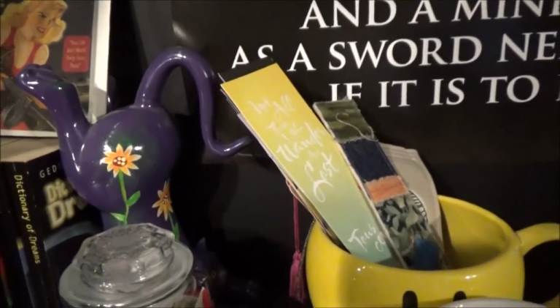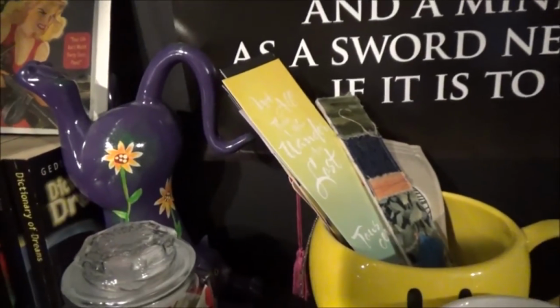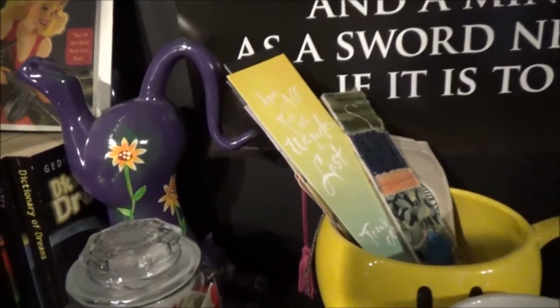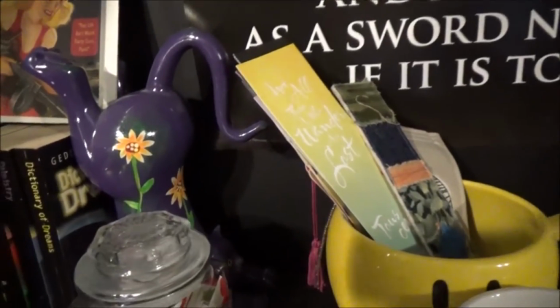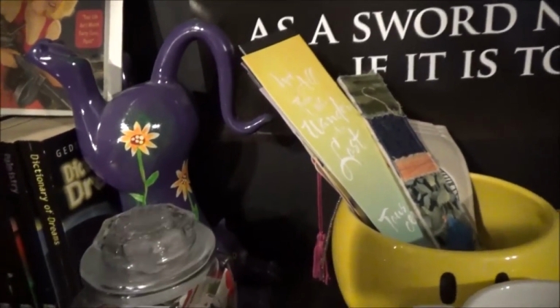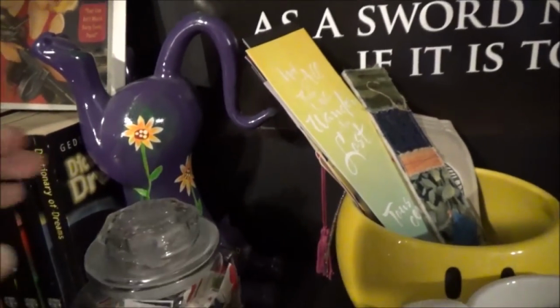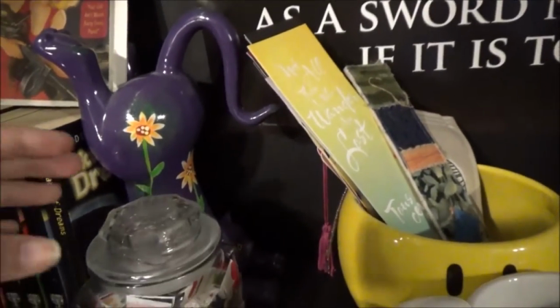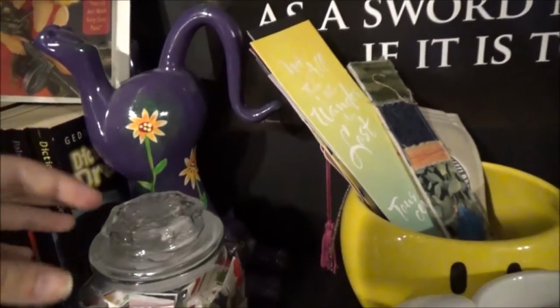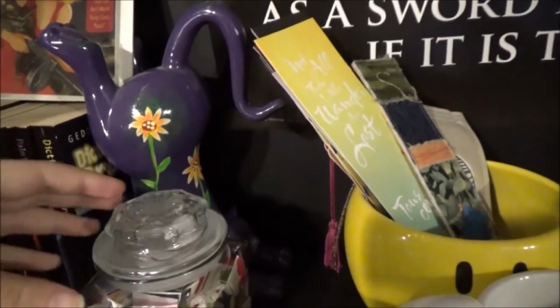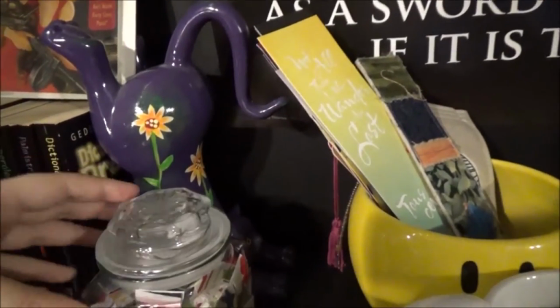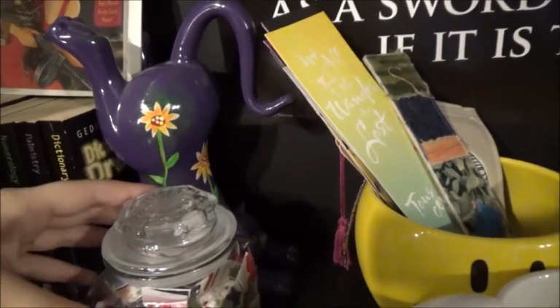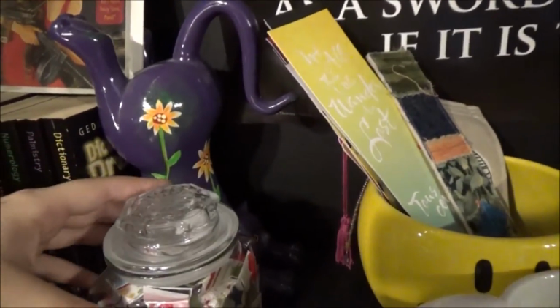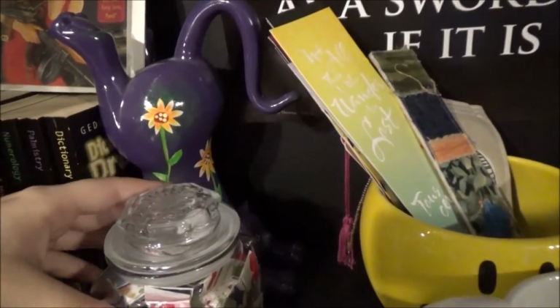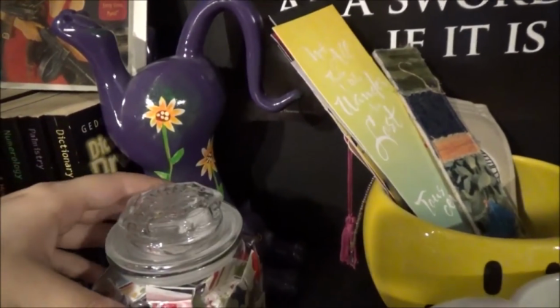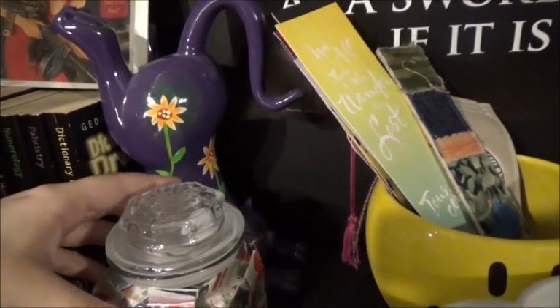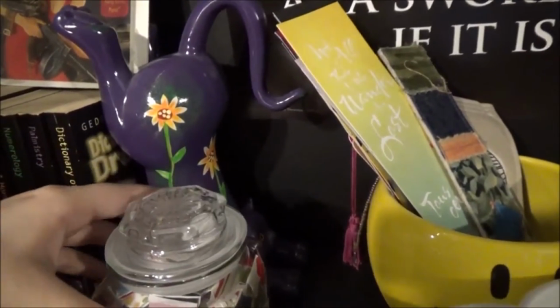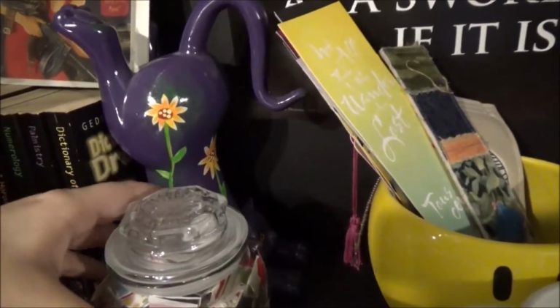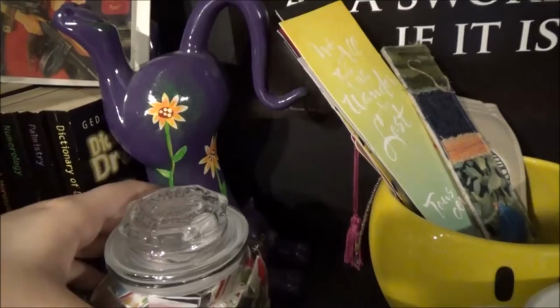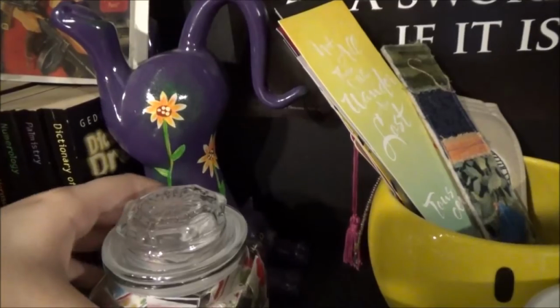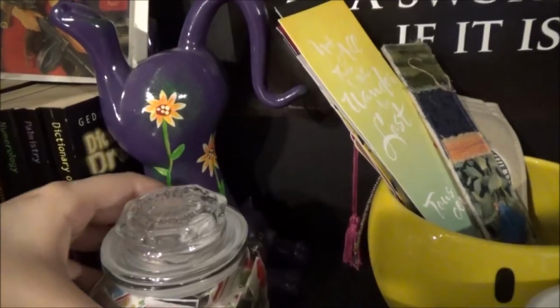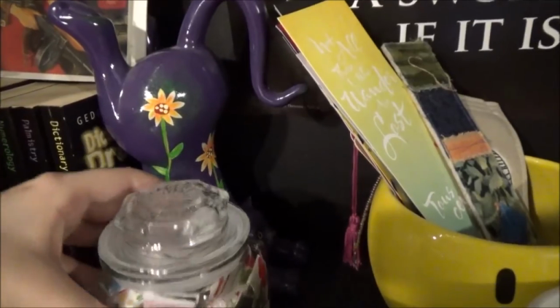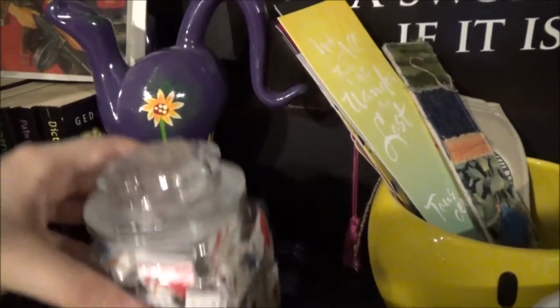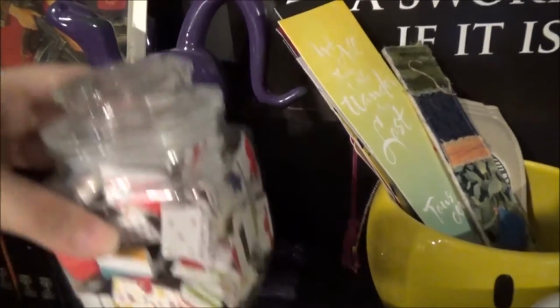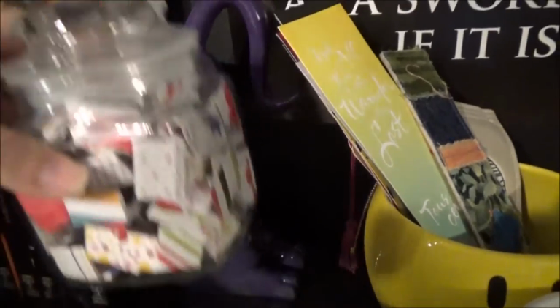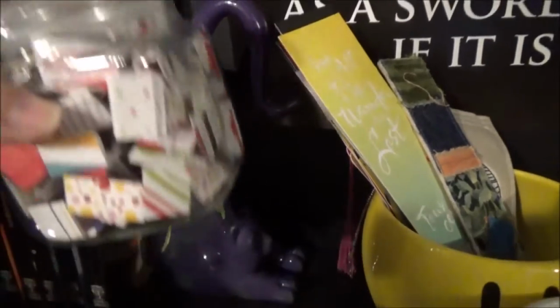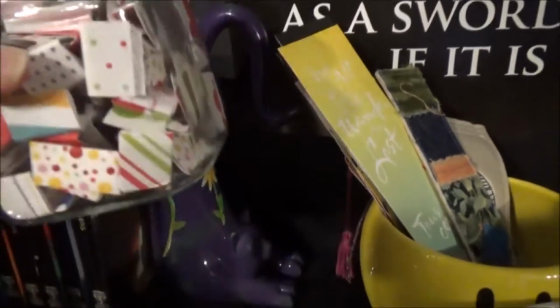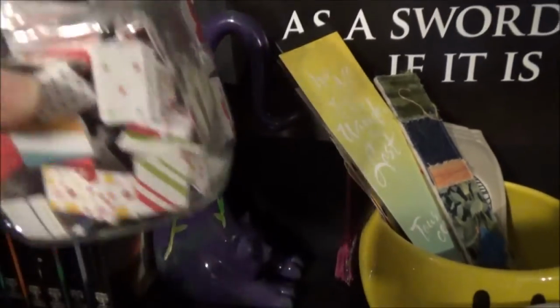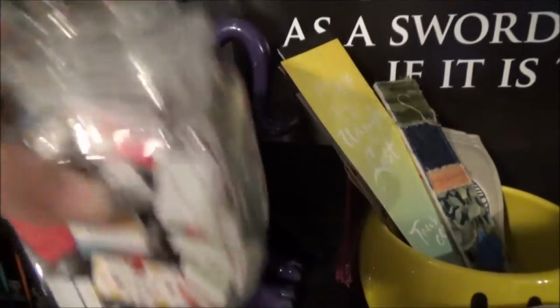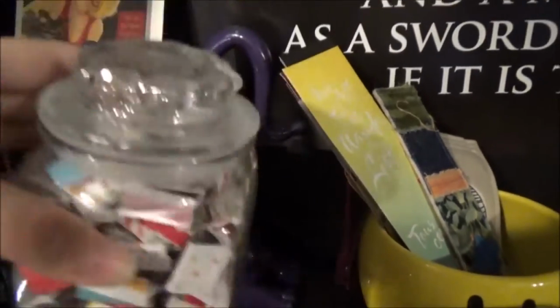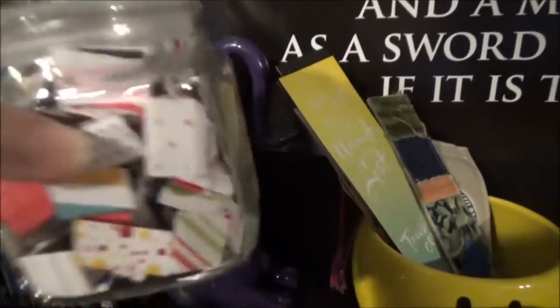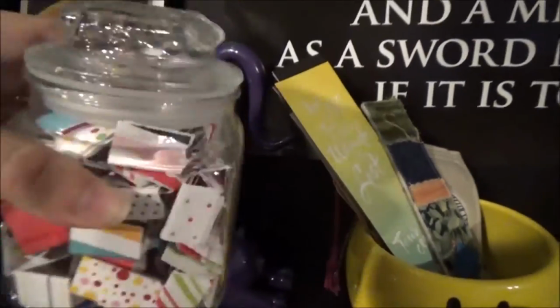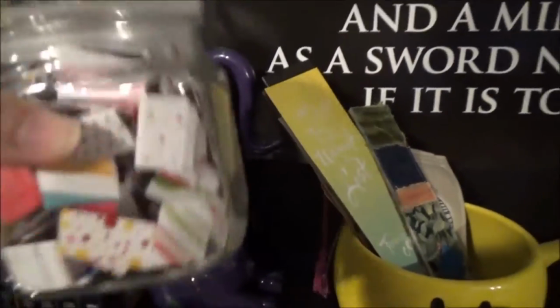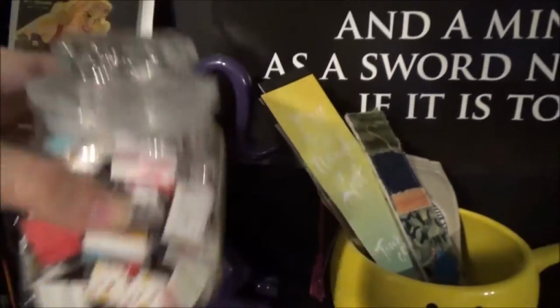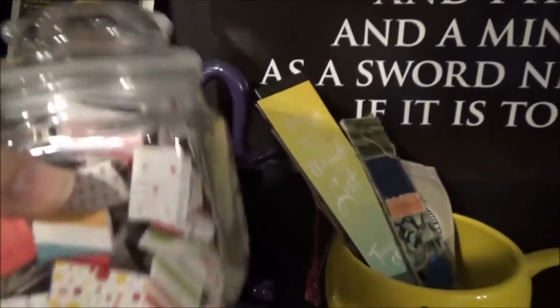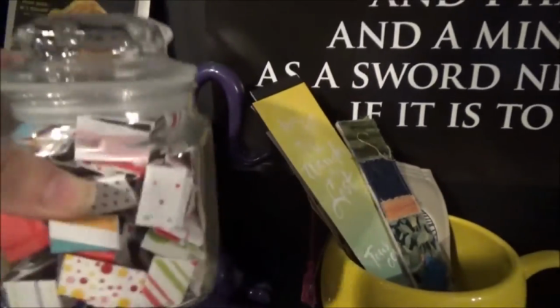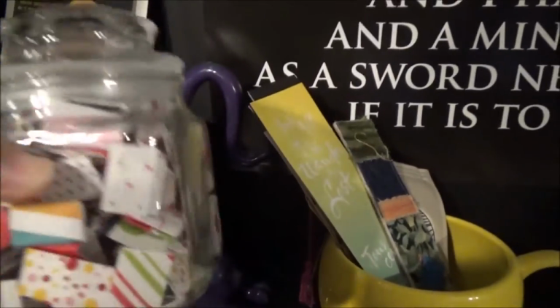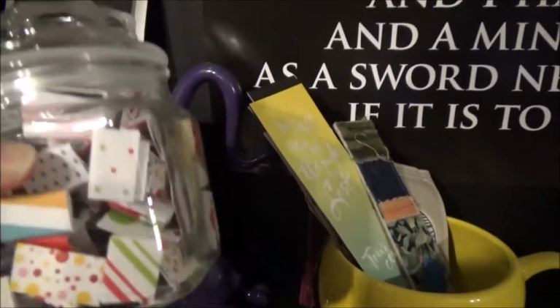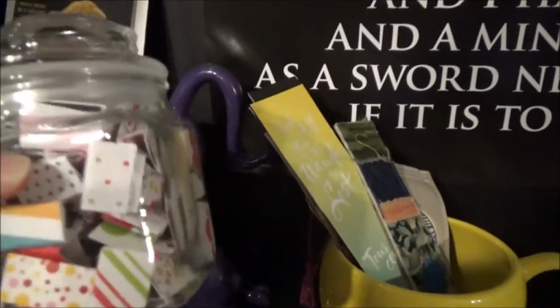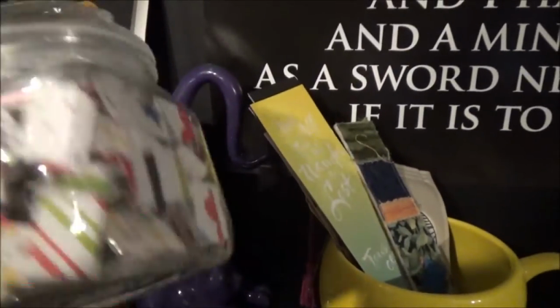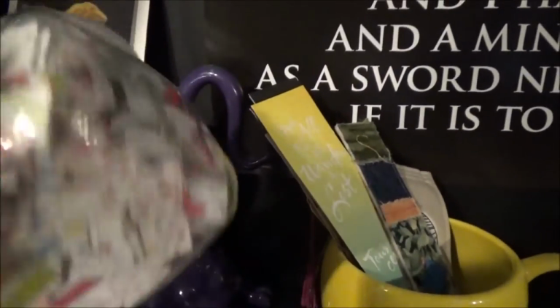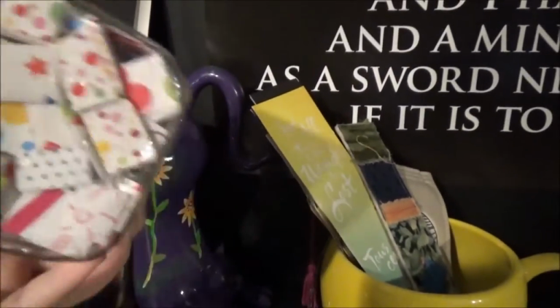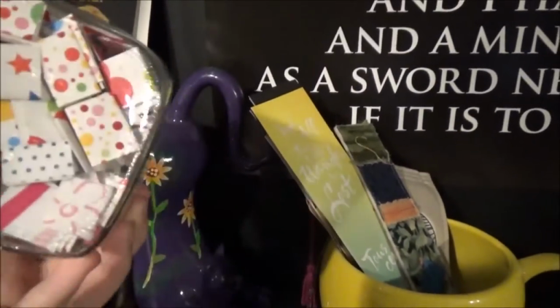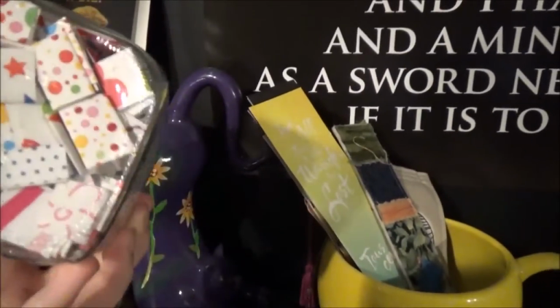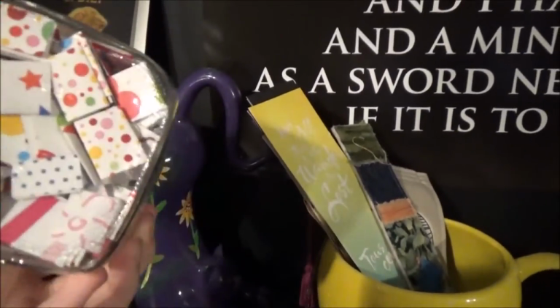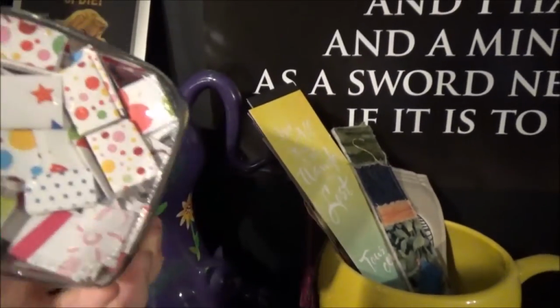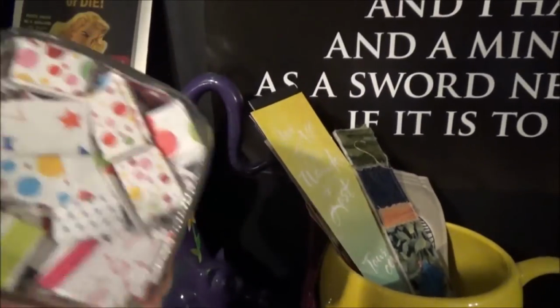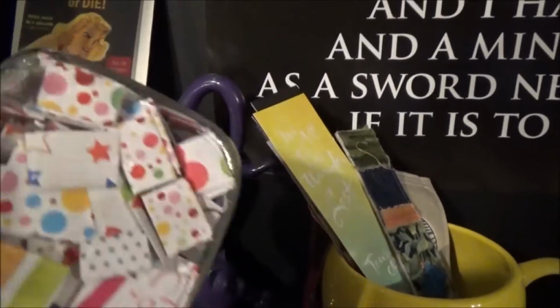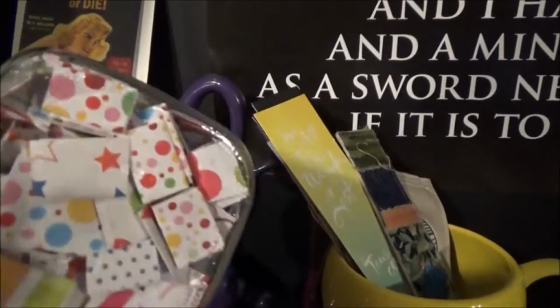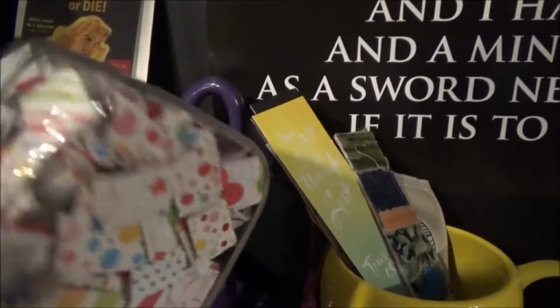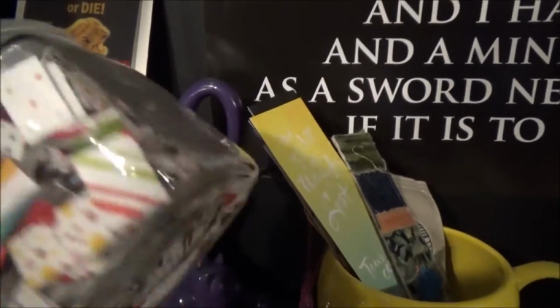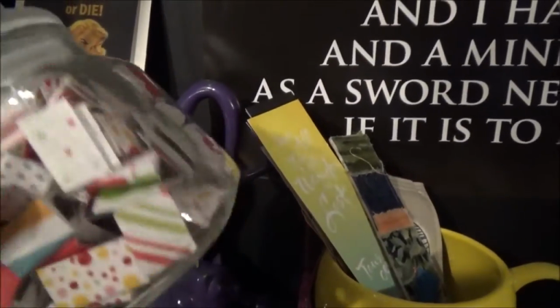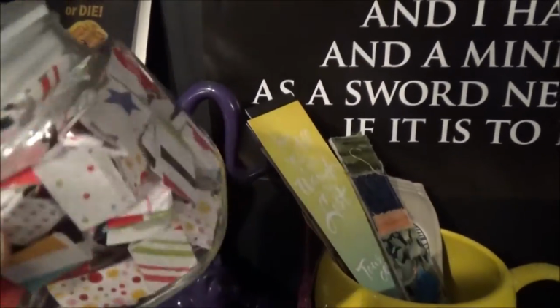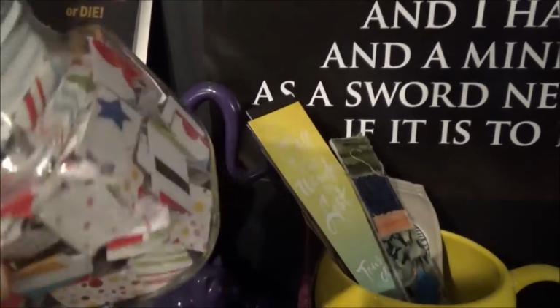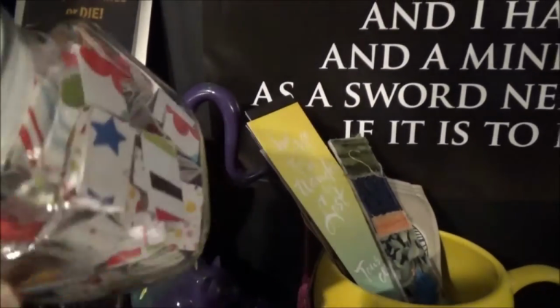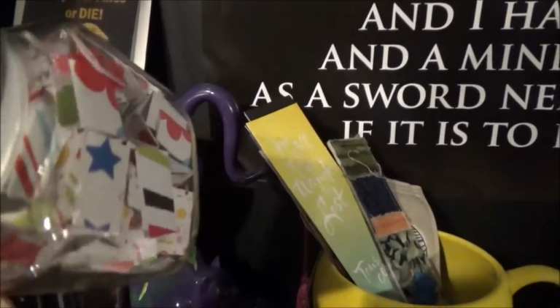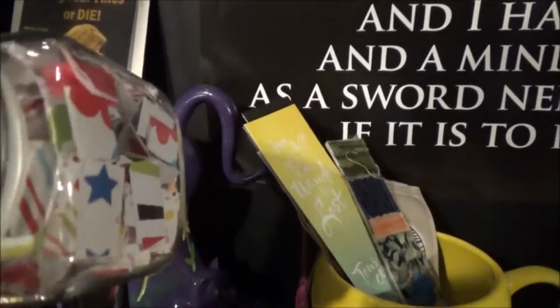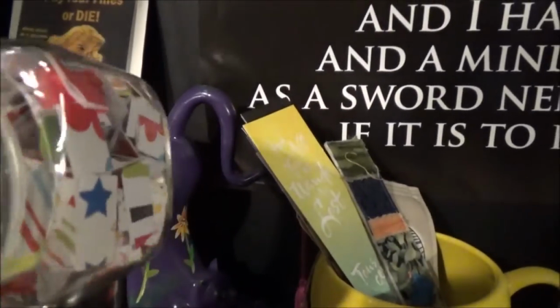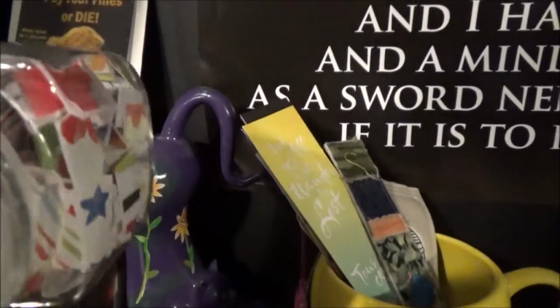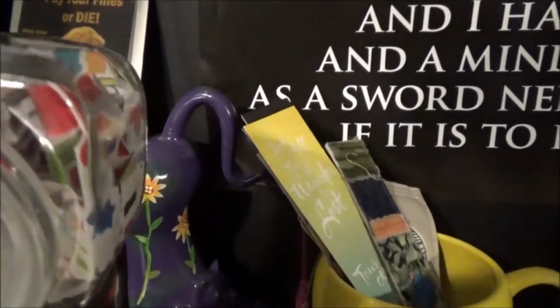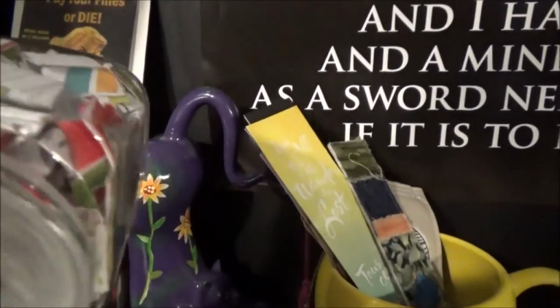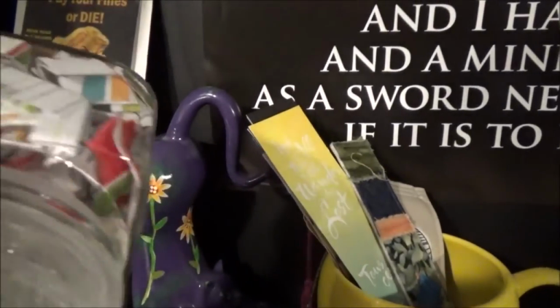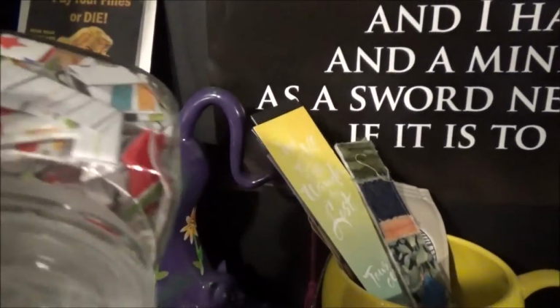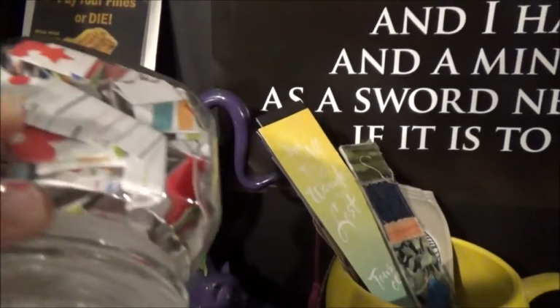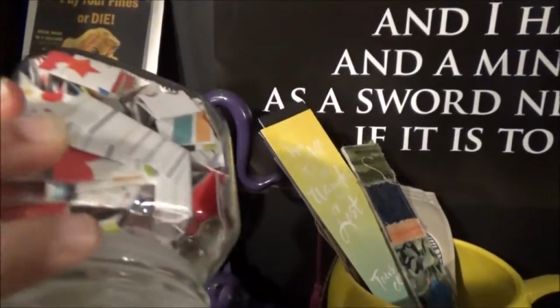I also have my book jar, which contains all of the books in my to-be-read pile. I got this idea from Pinterest.